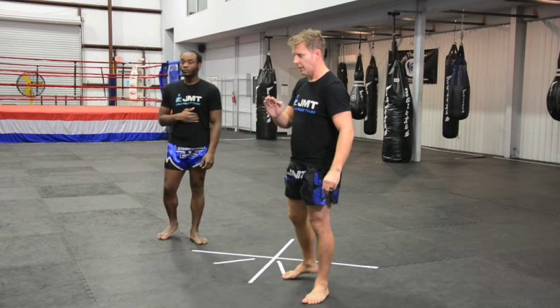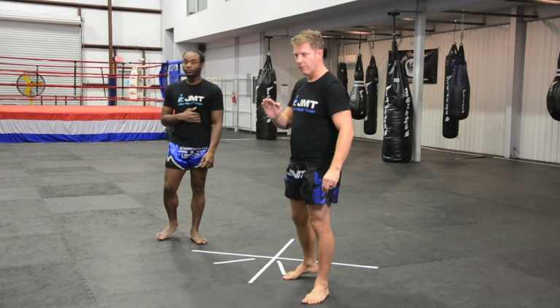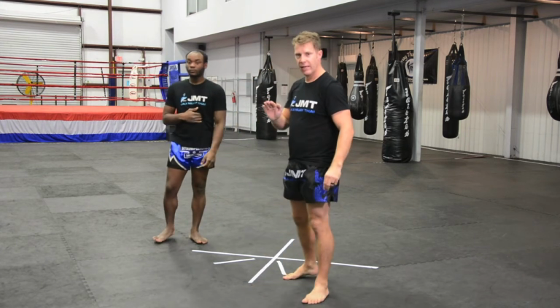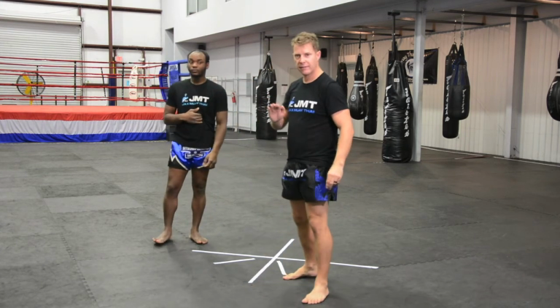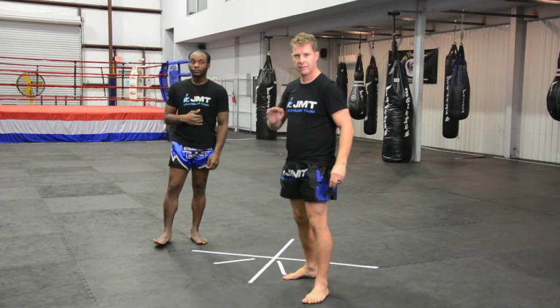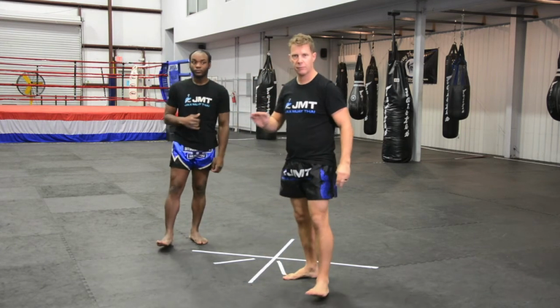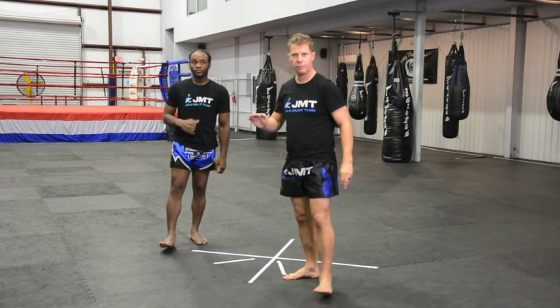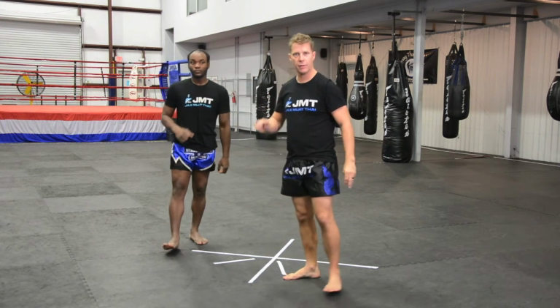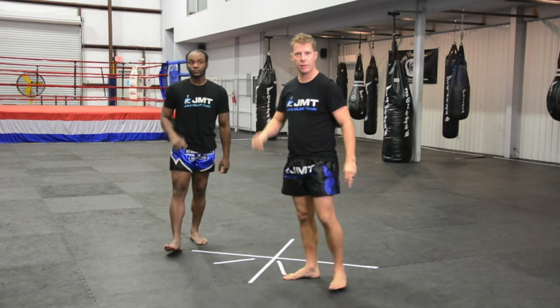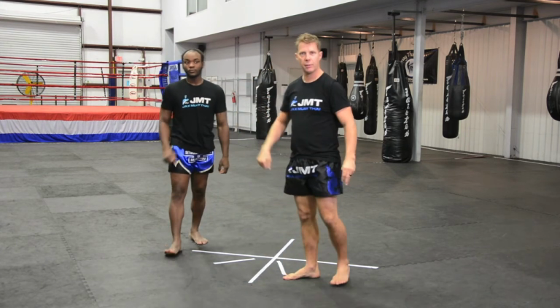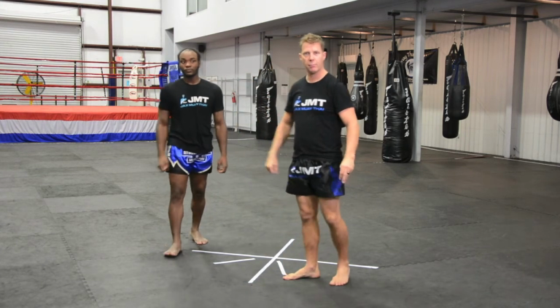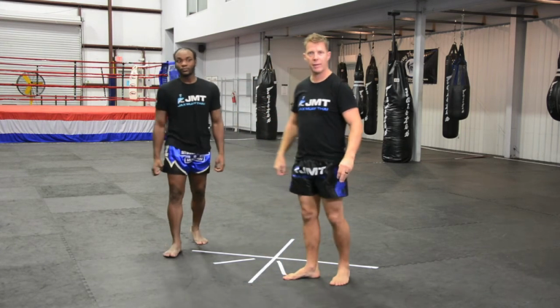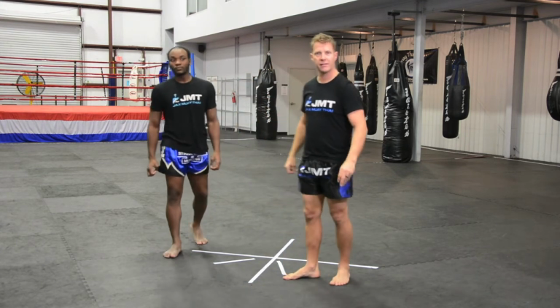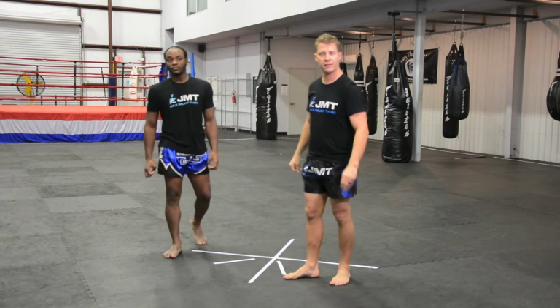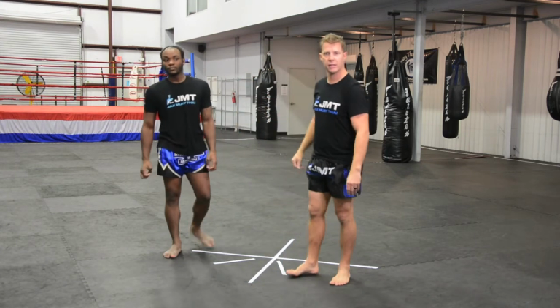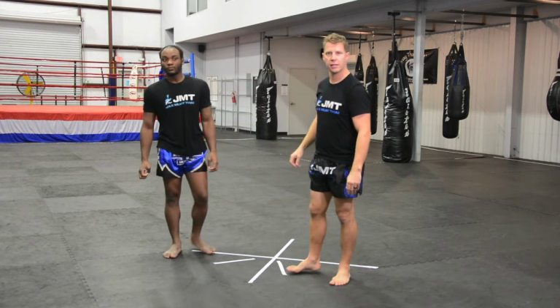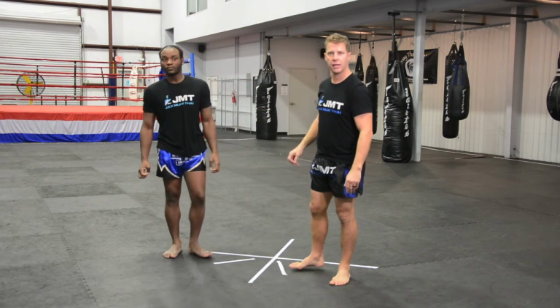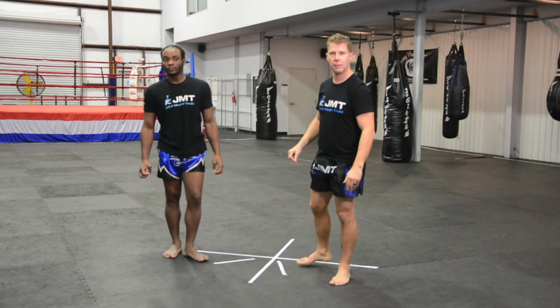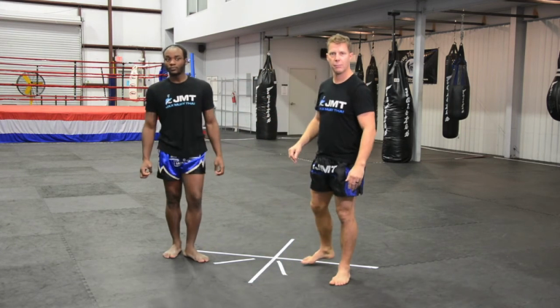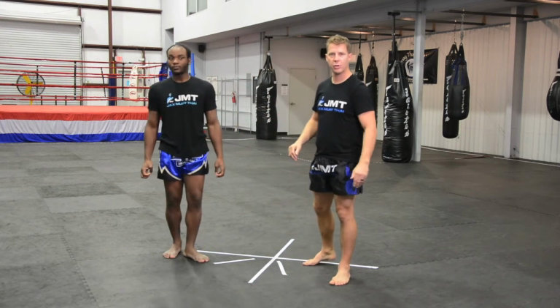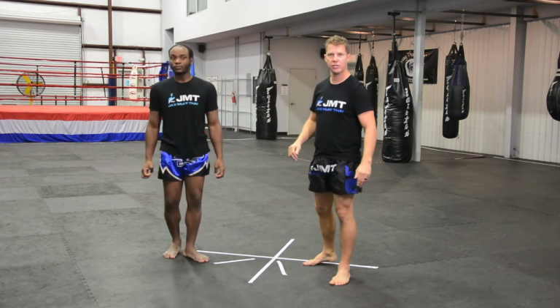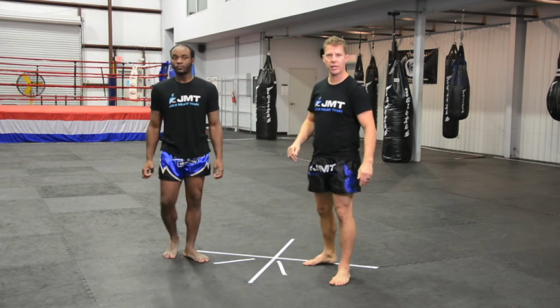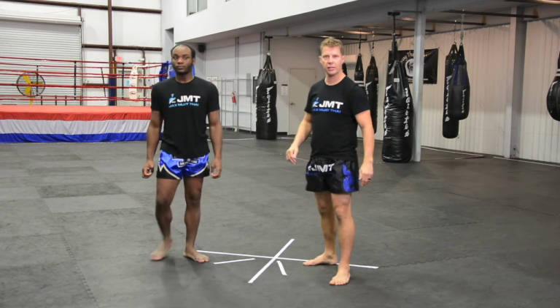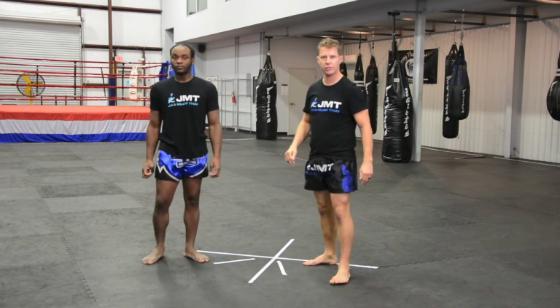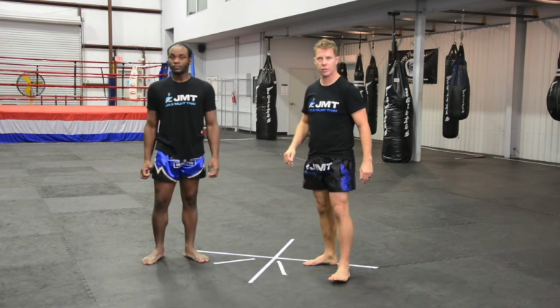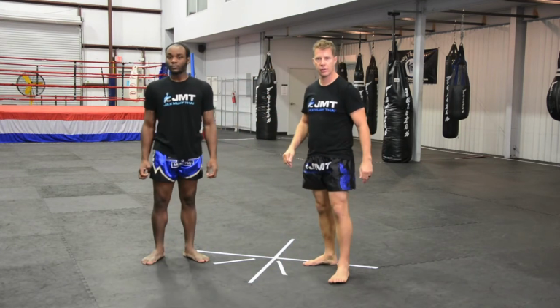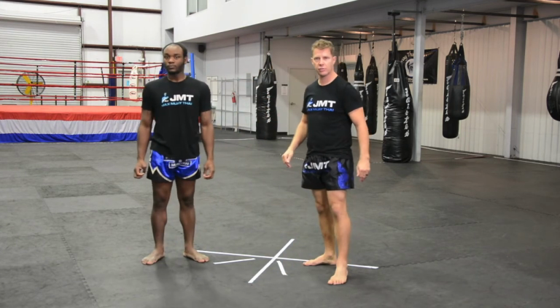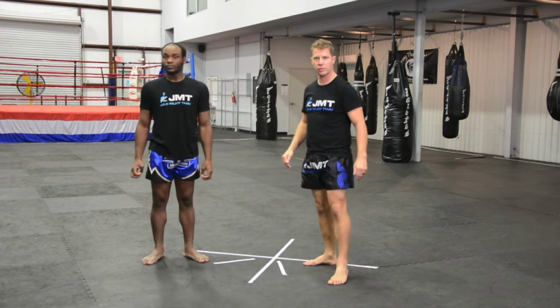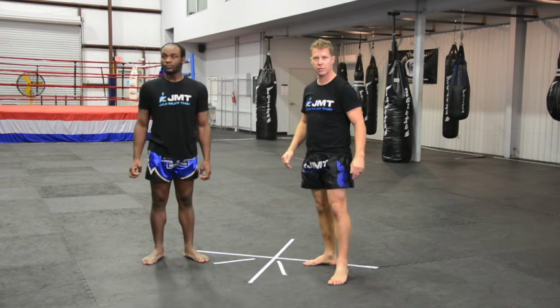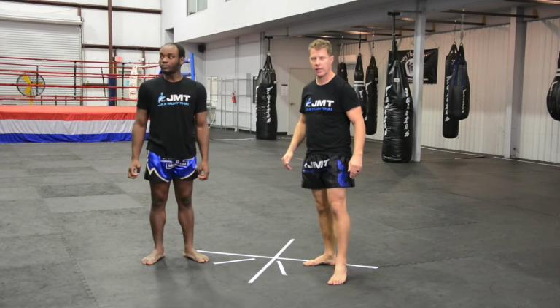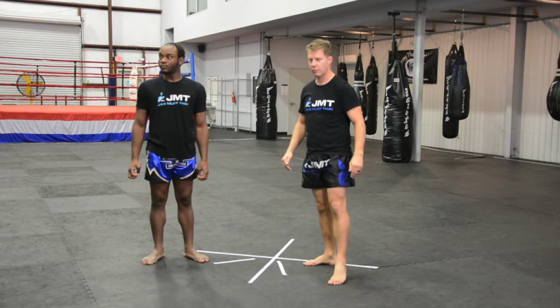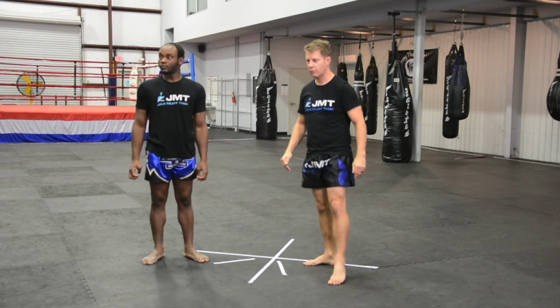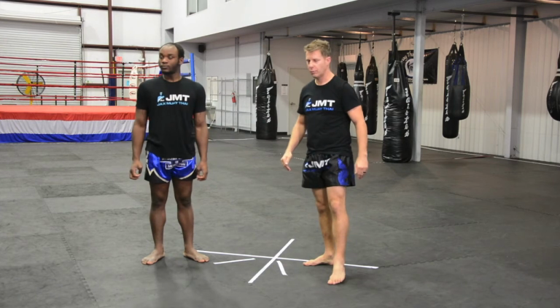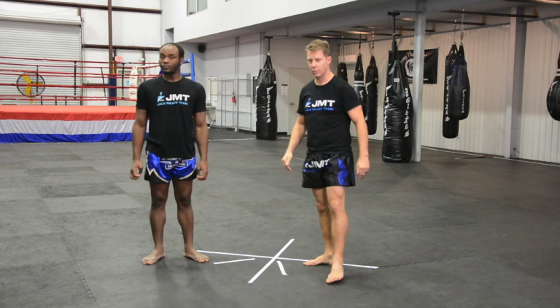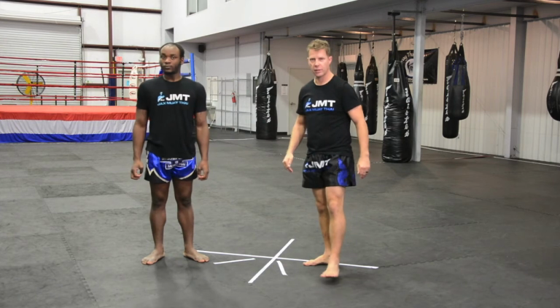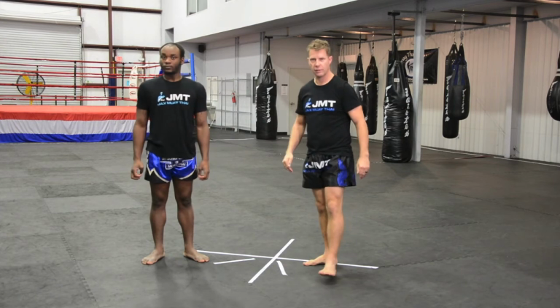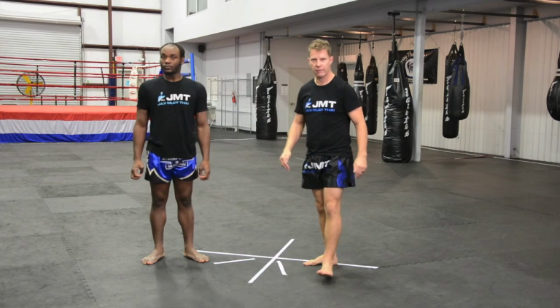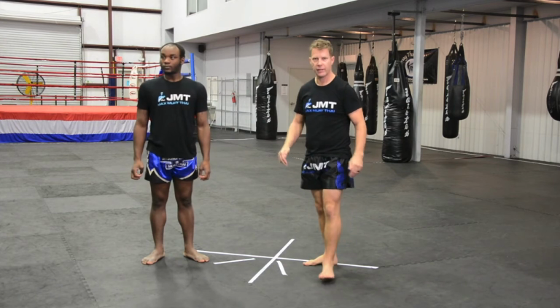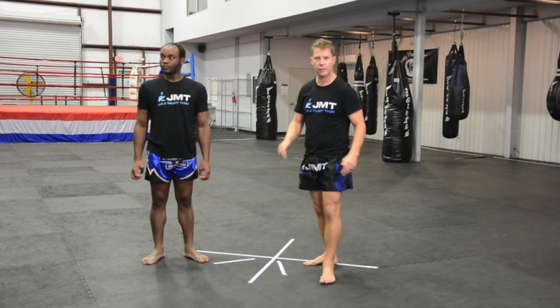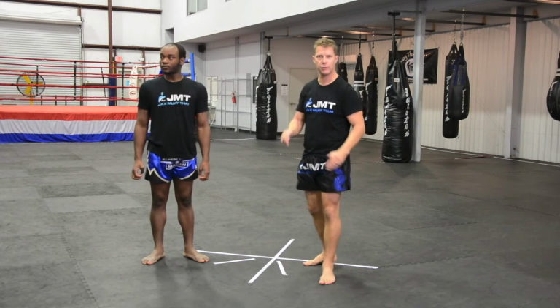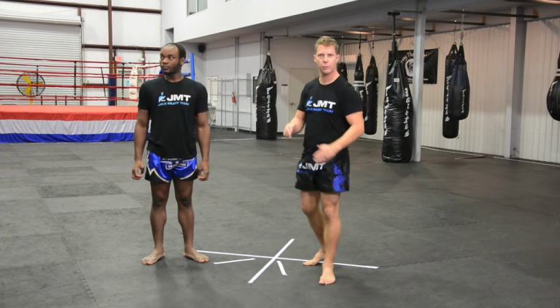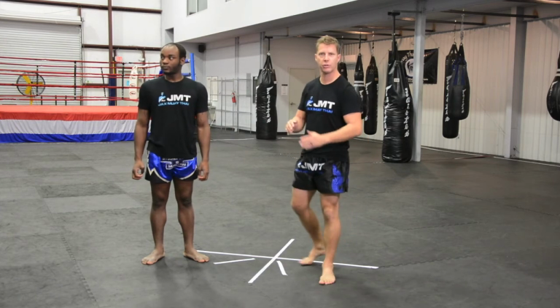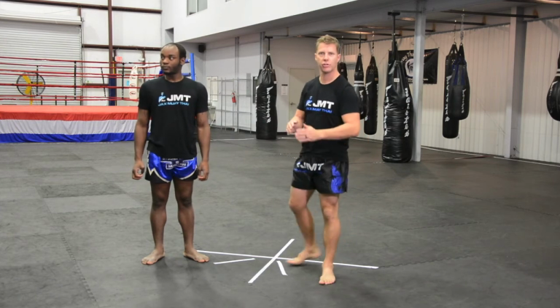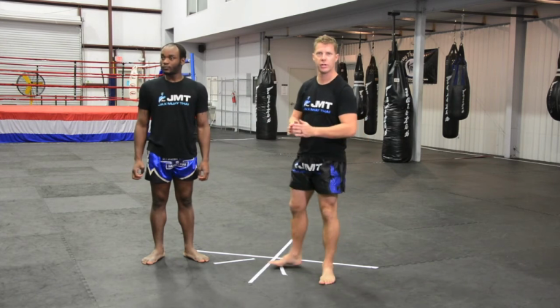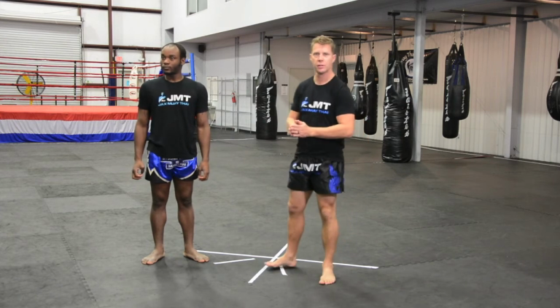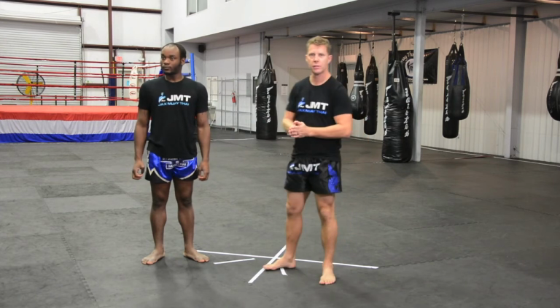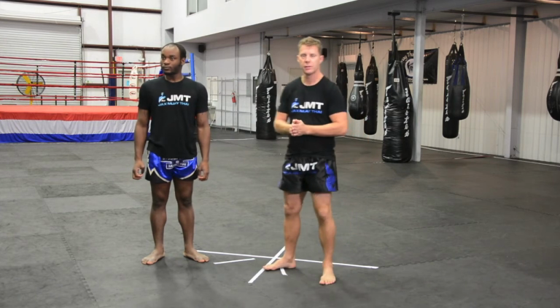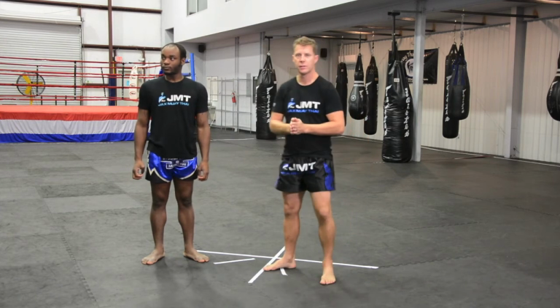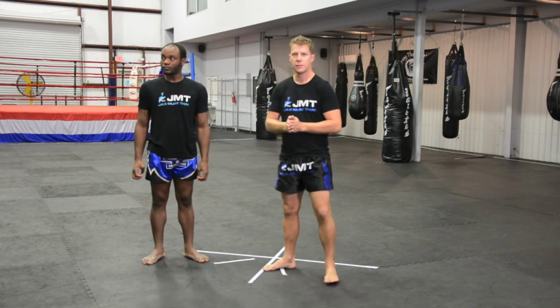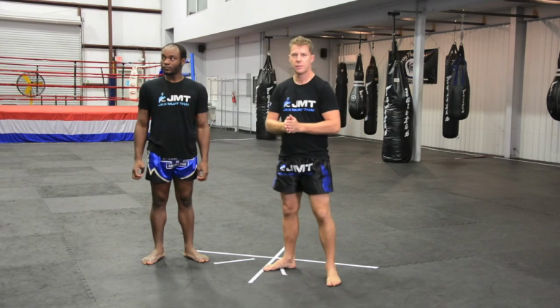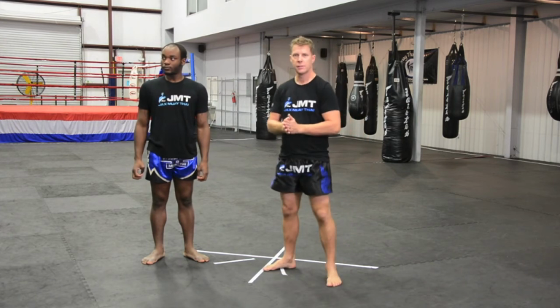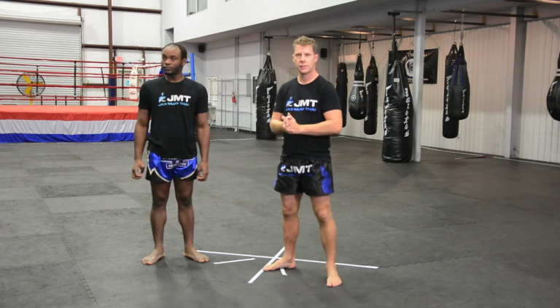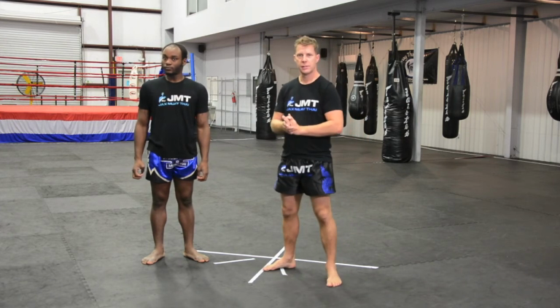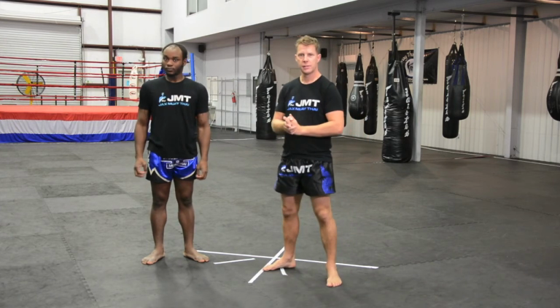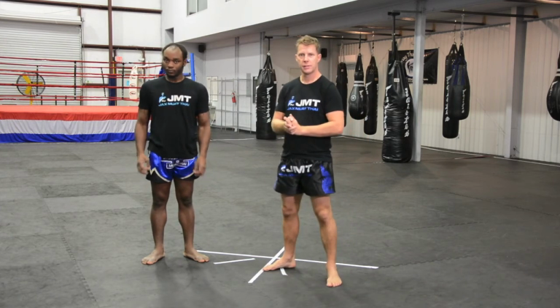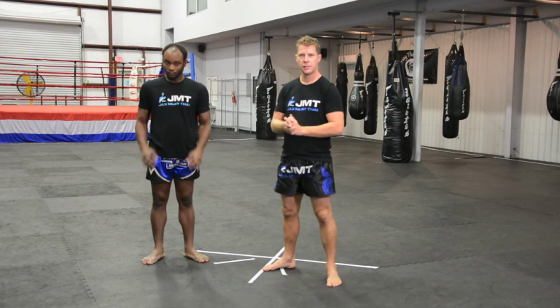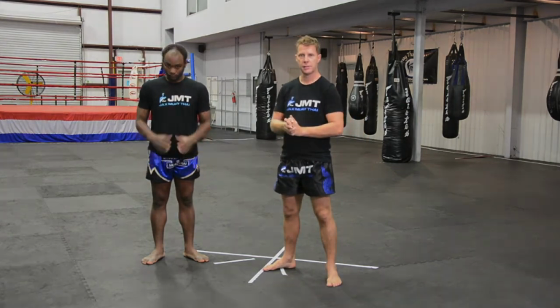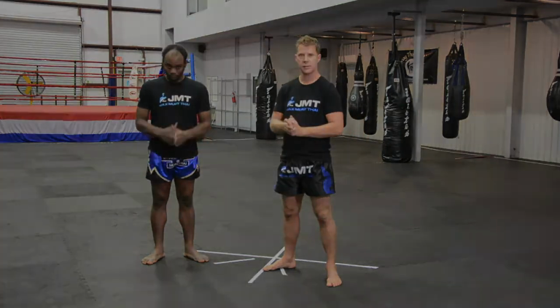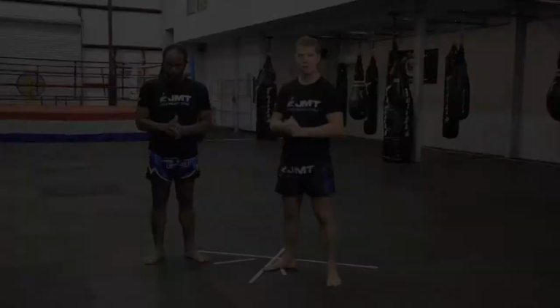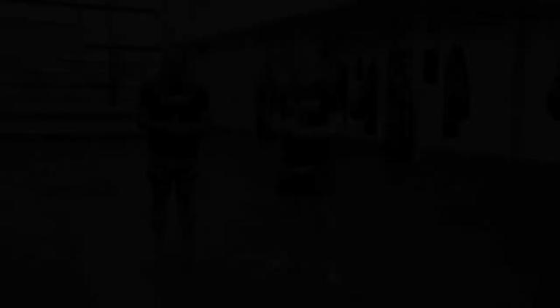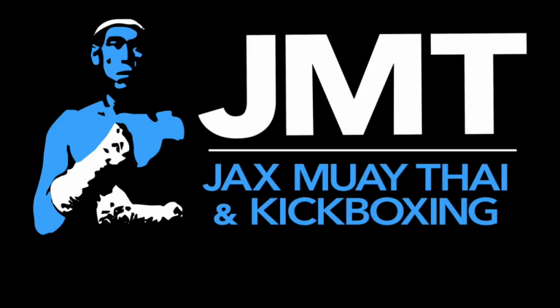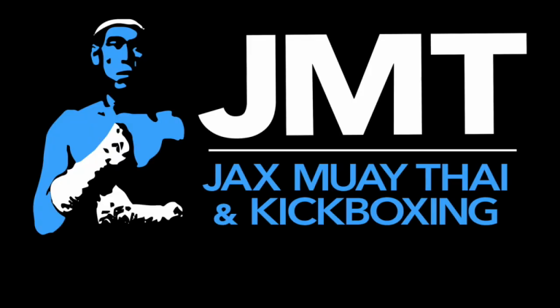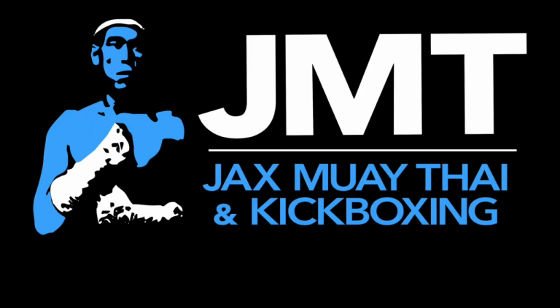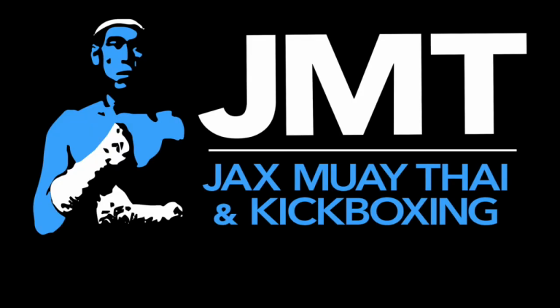And that's it for basic Muay Thai stance and footwork. Thank you for watching.